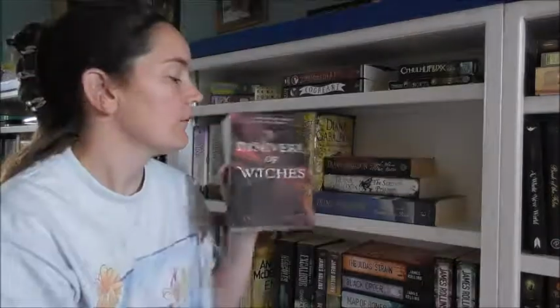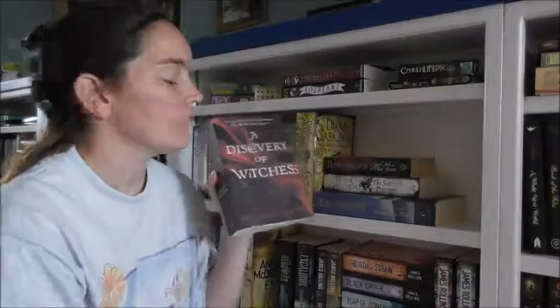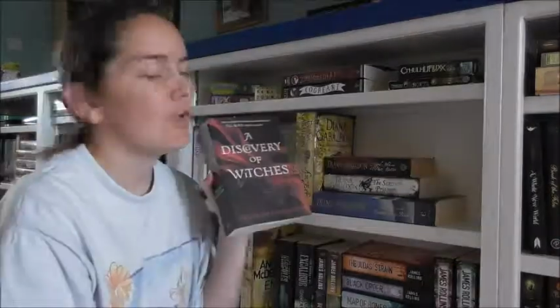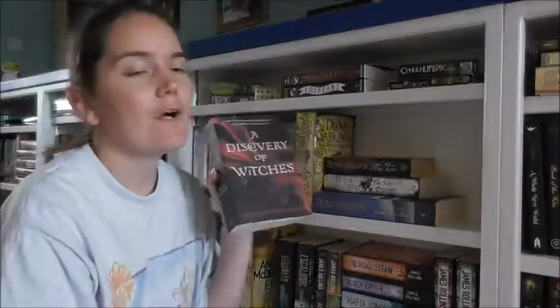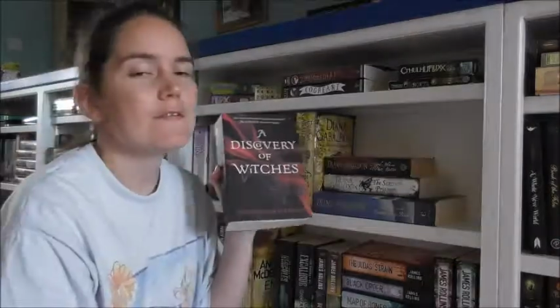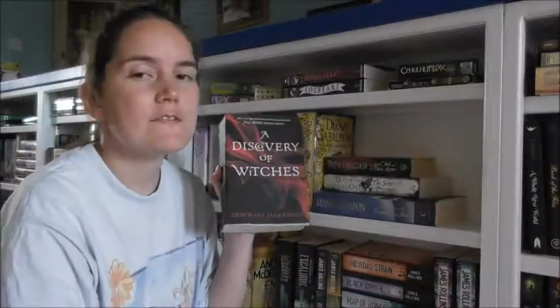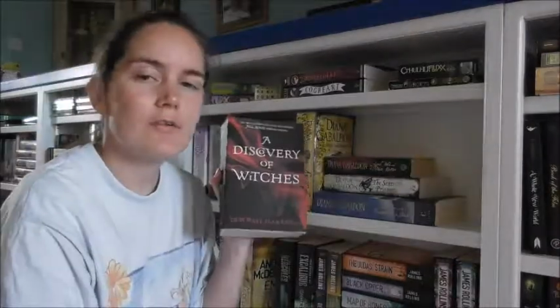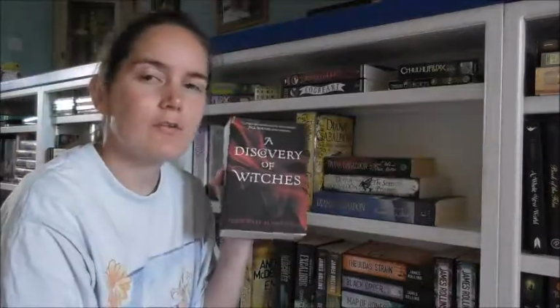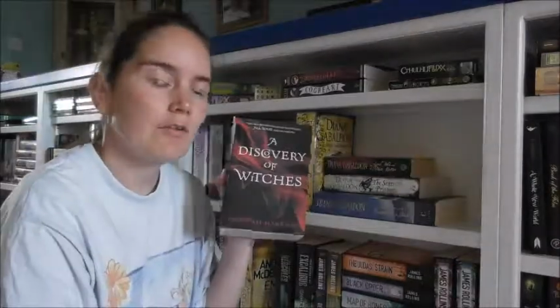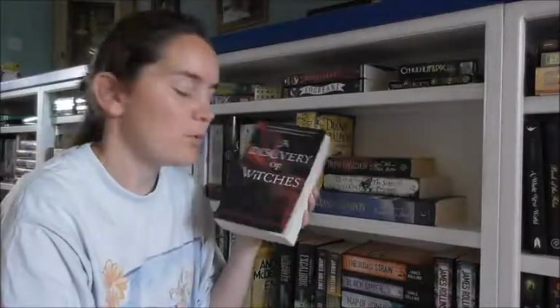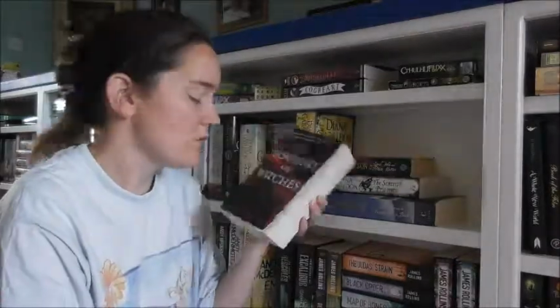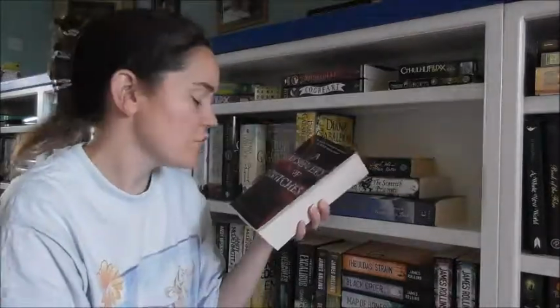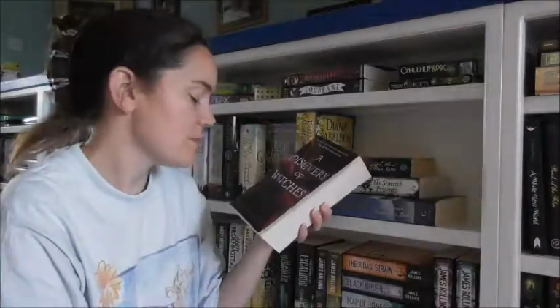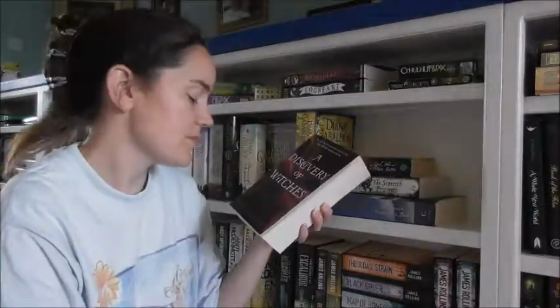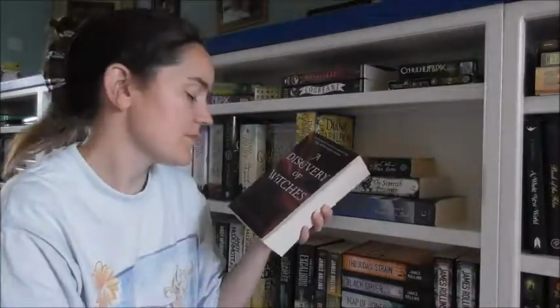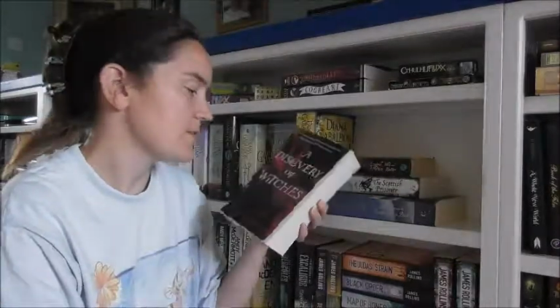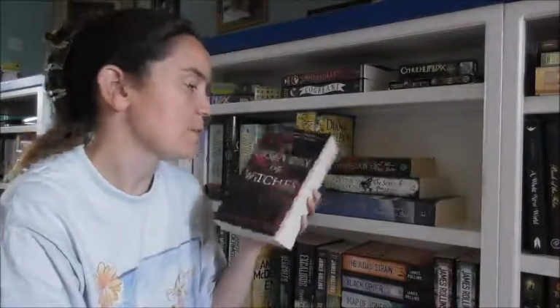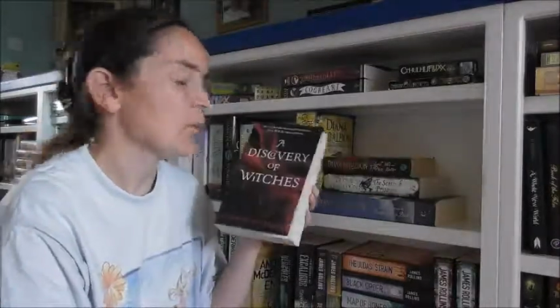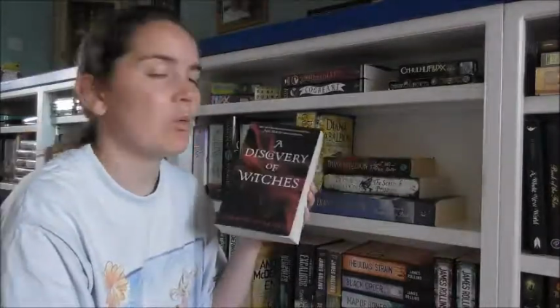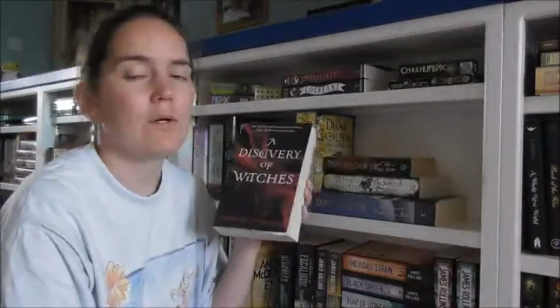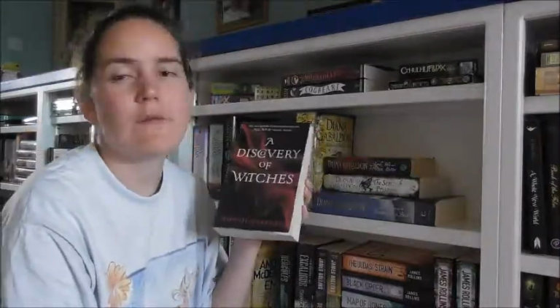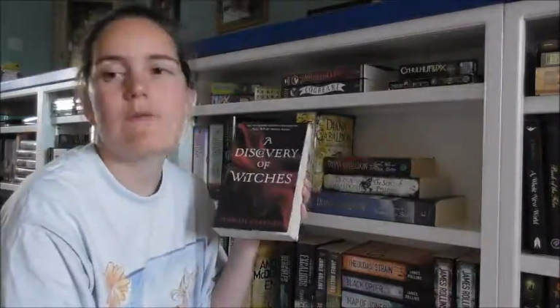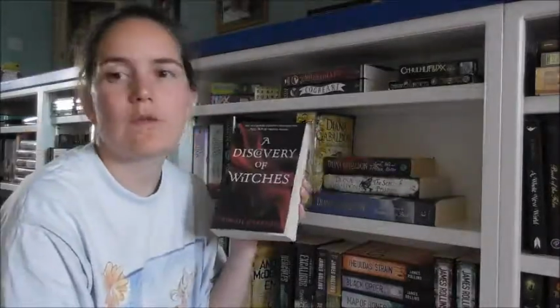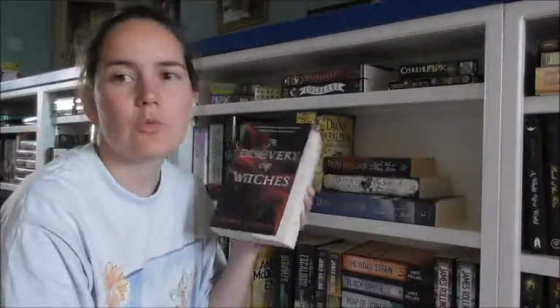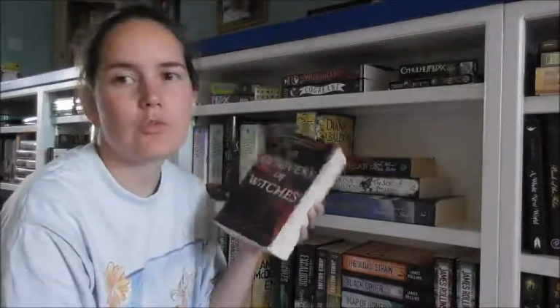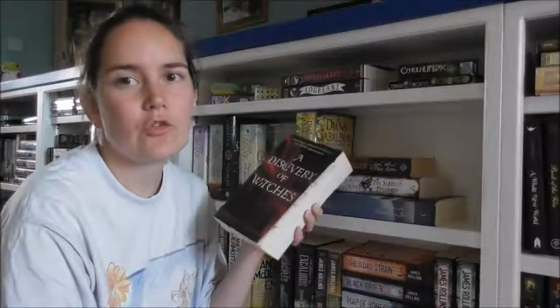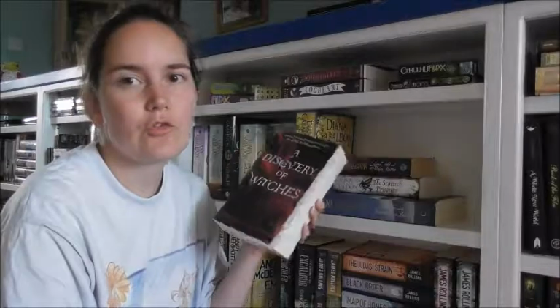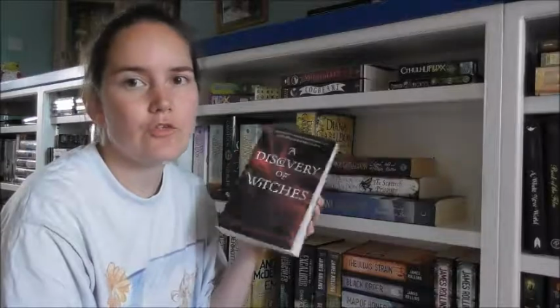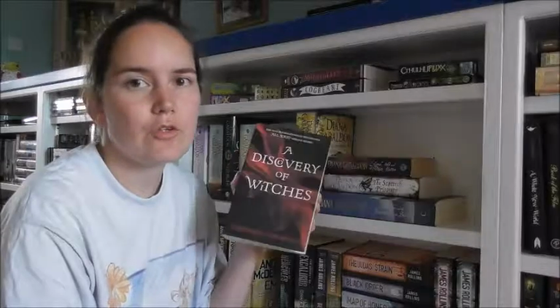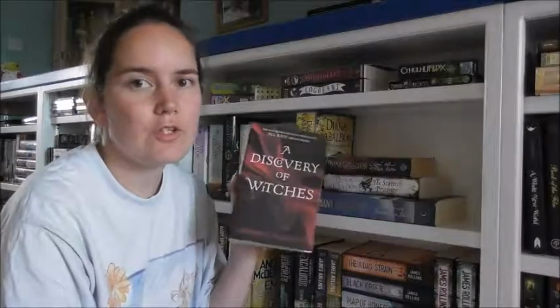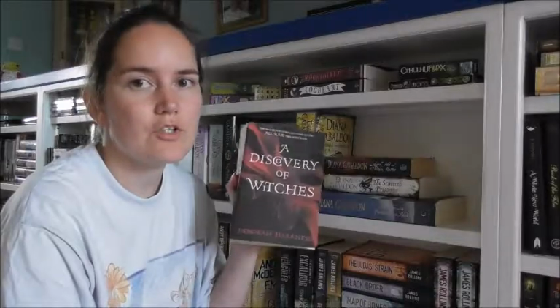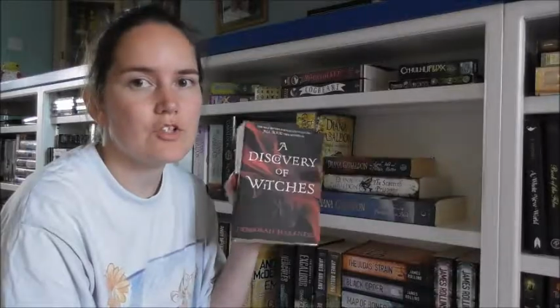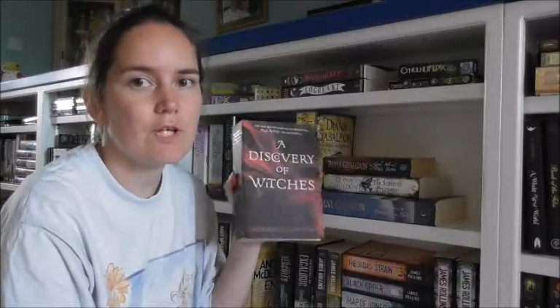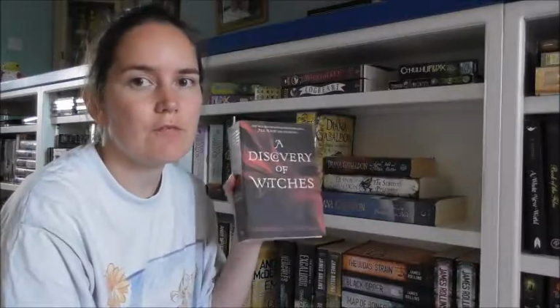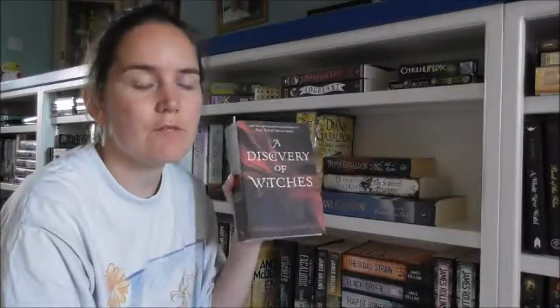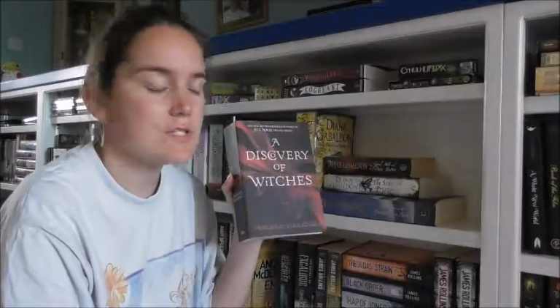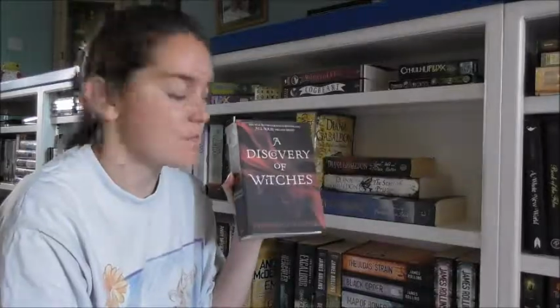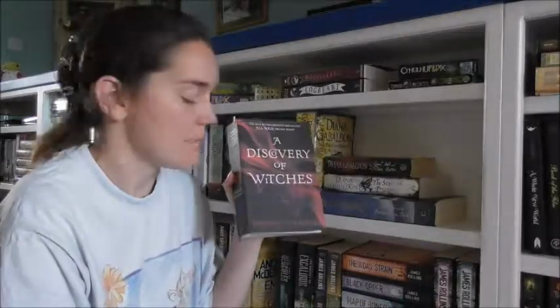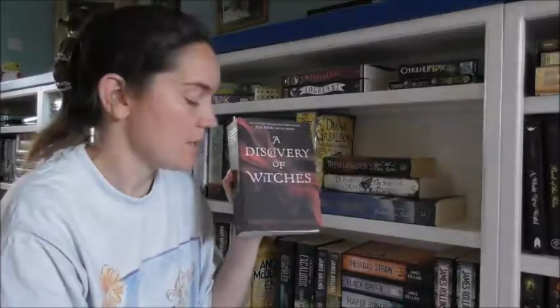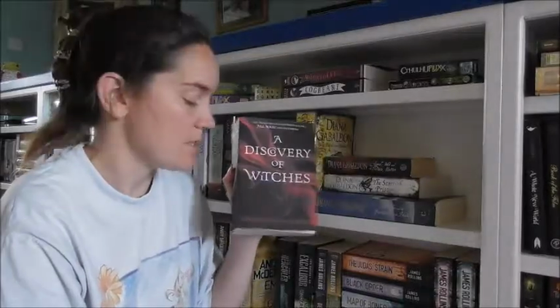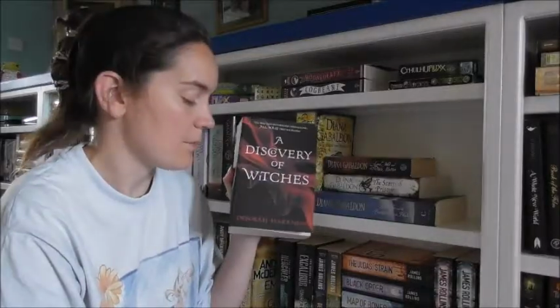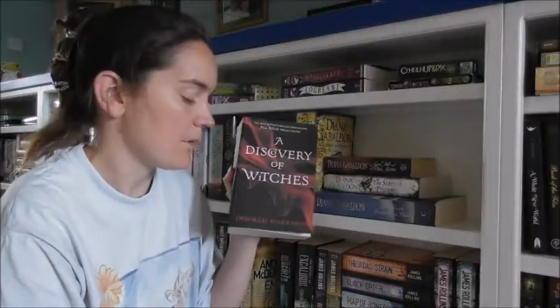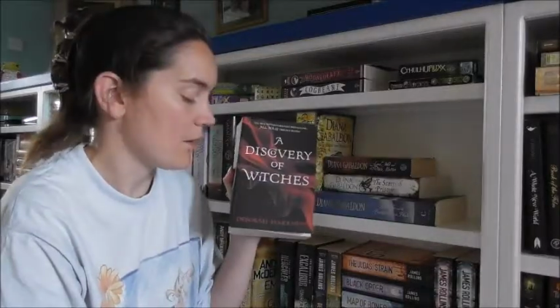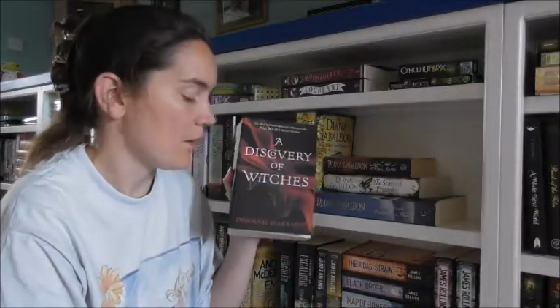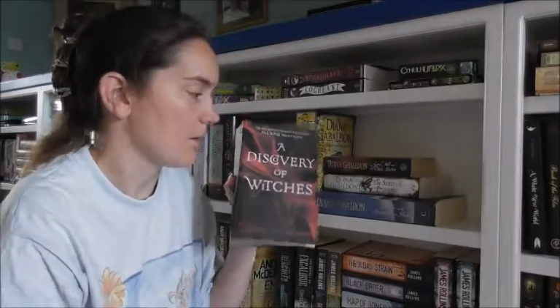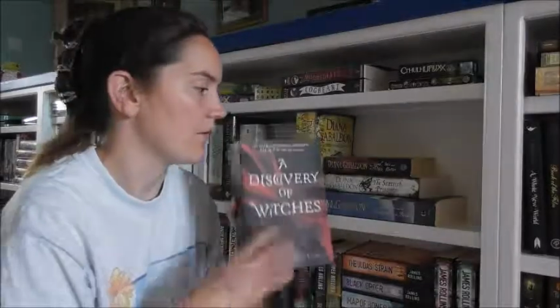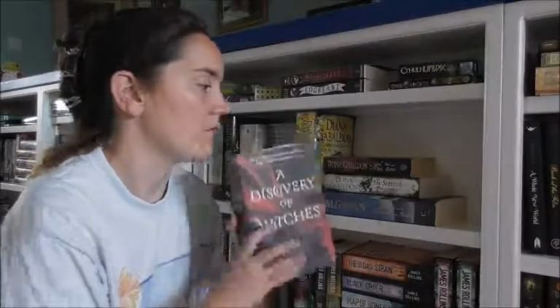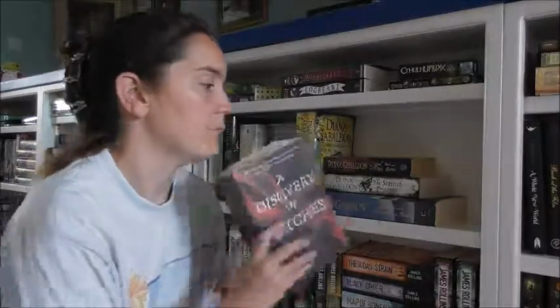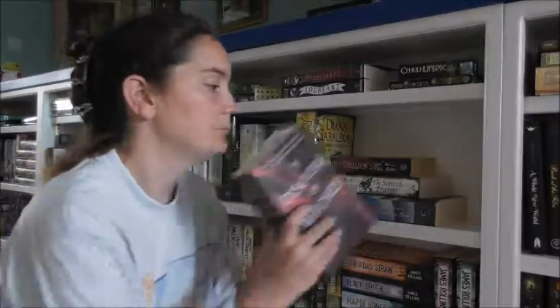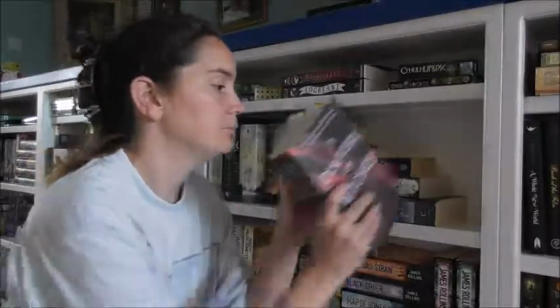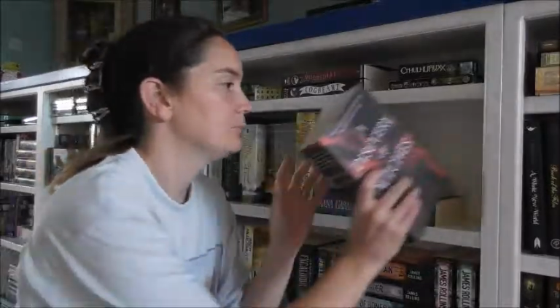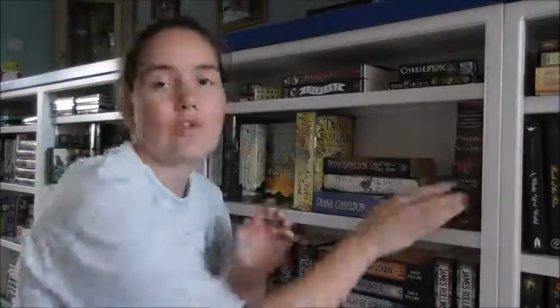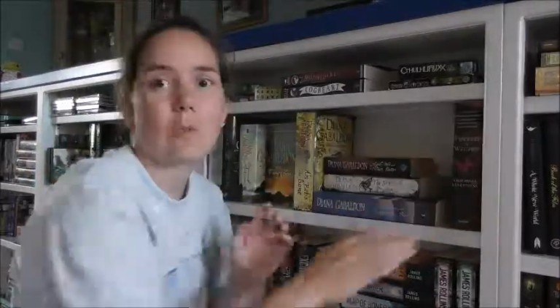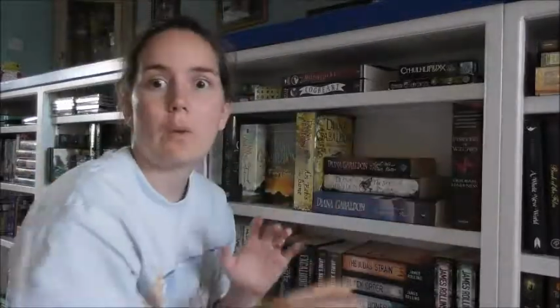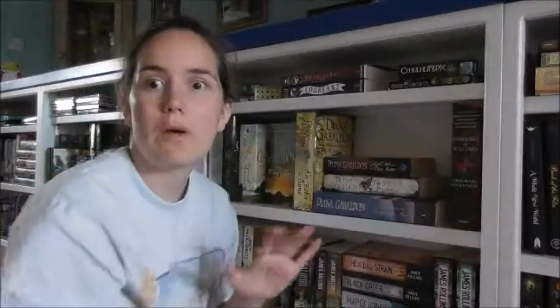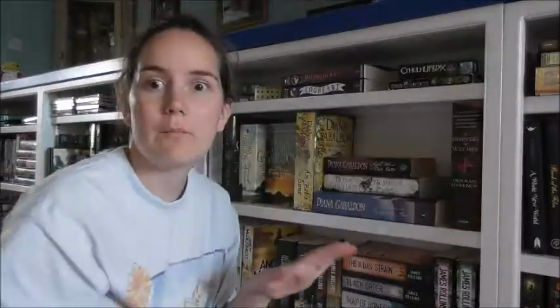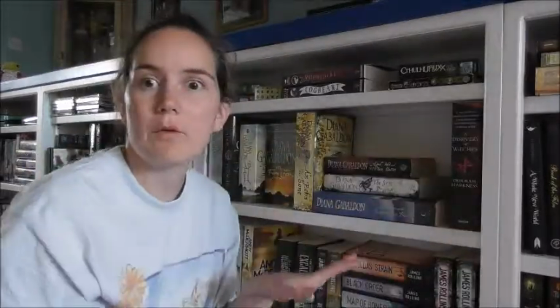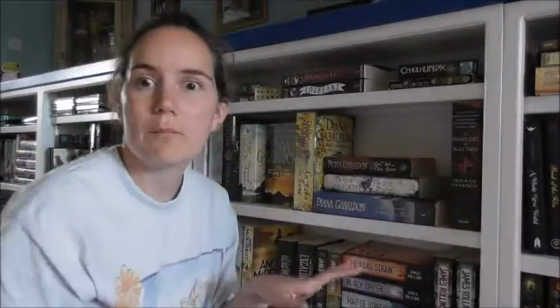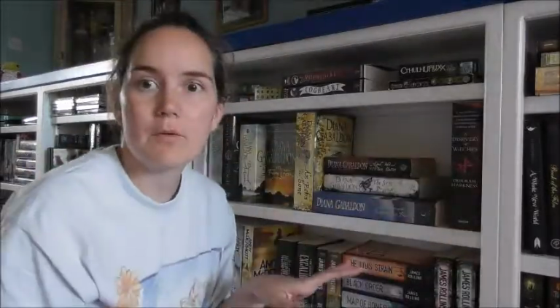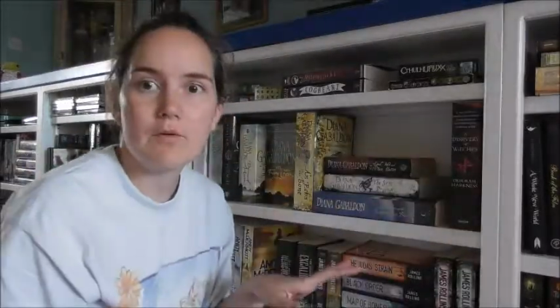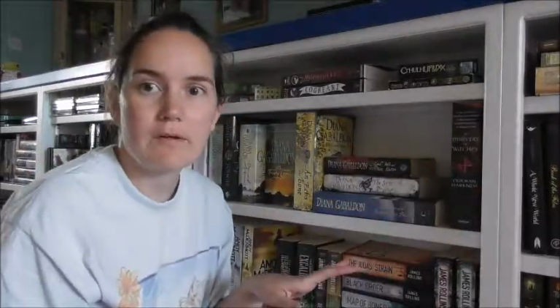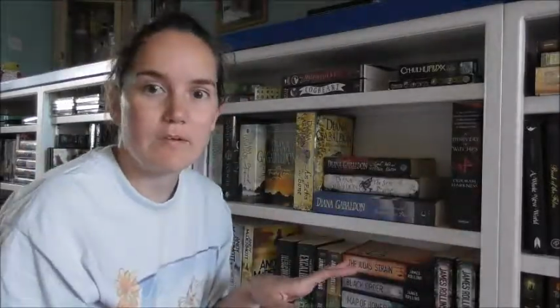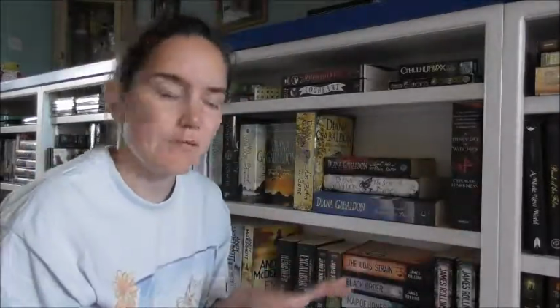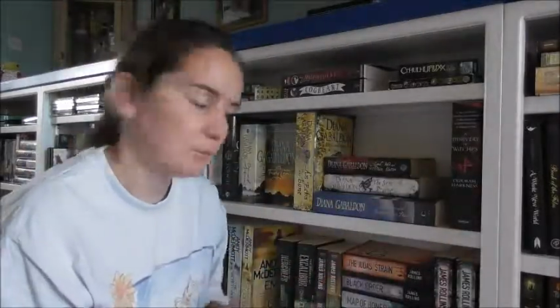Then I've got A Discovery of Witches — this is book one in the All Souls trilogy, written by Deborah Harkness. Don't know where I'm going to put the rest of them.